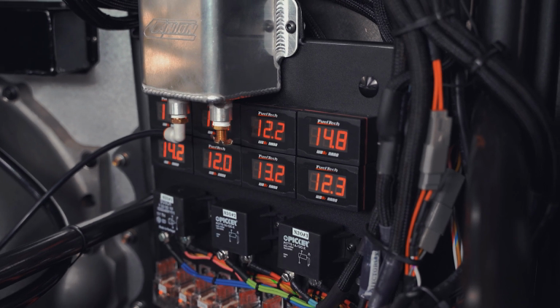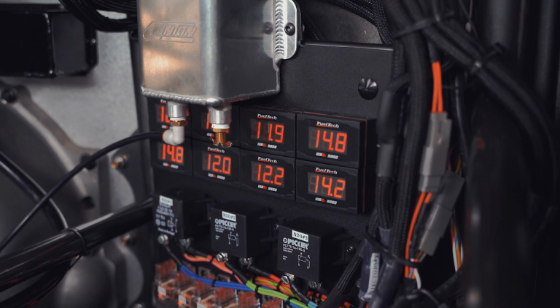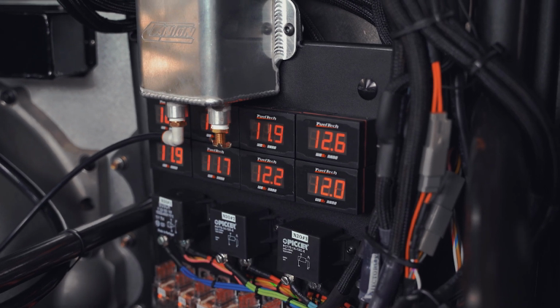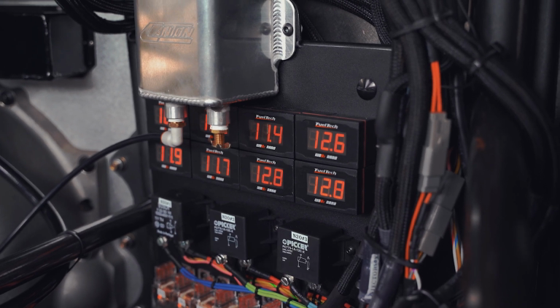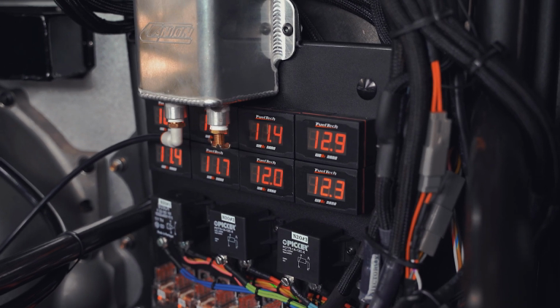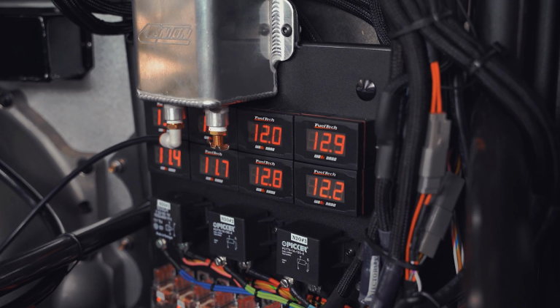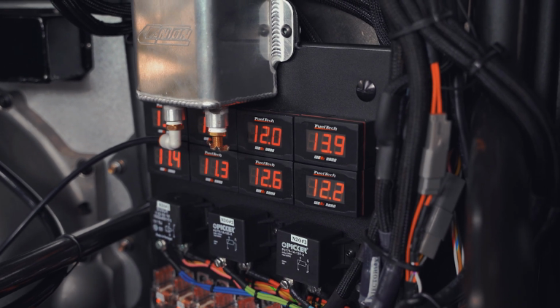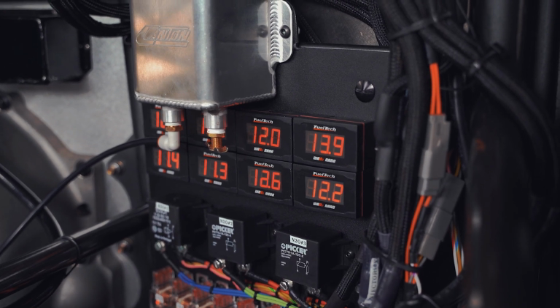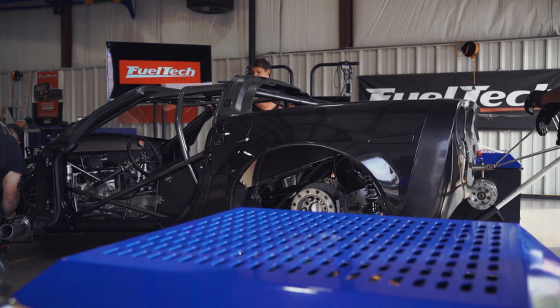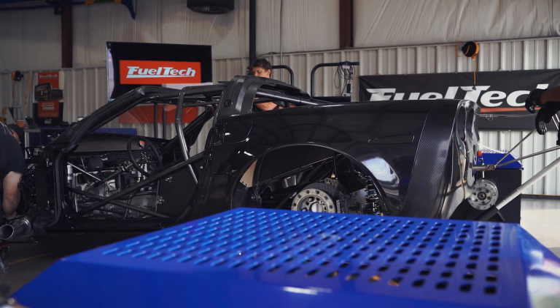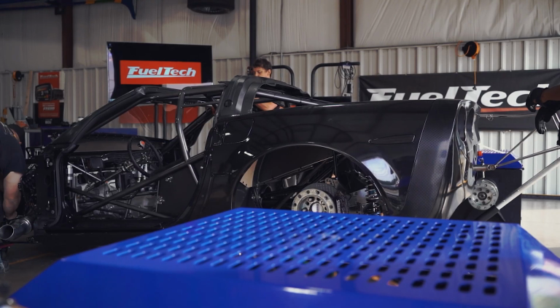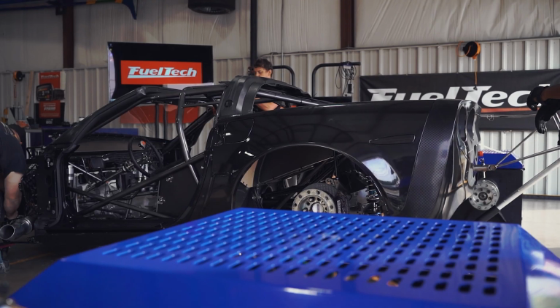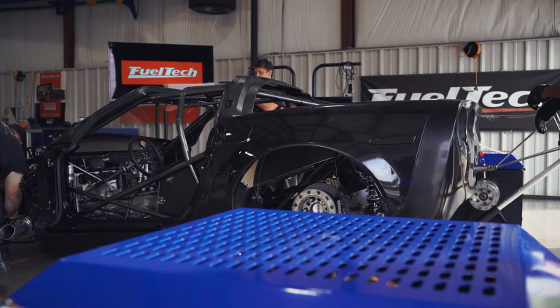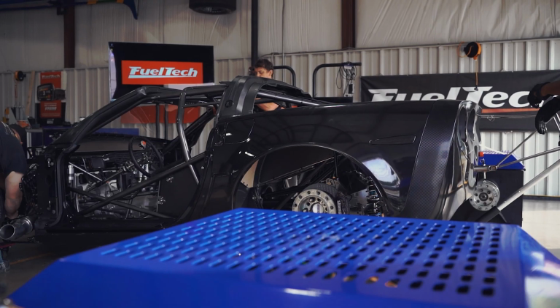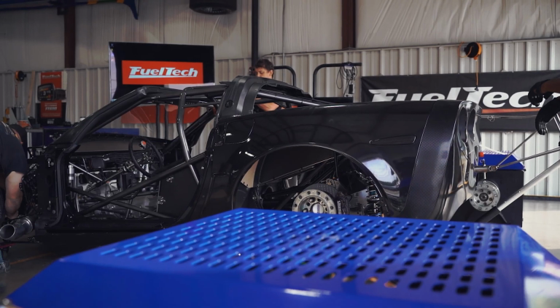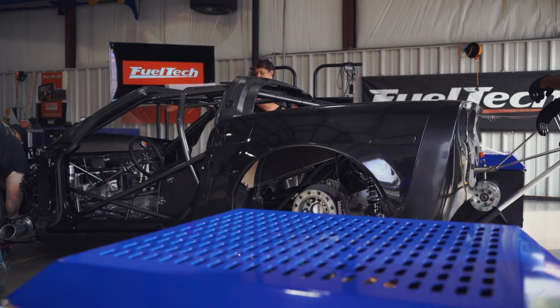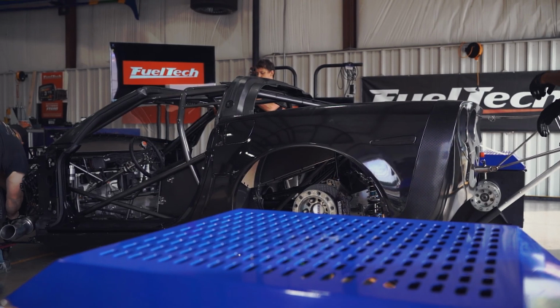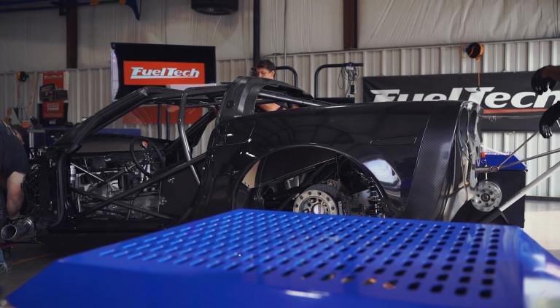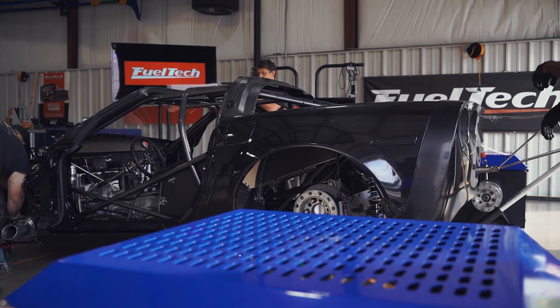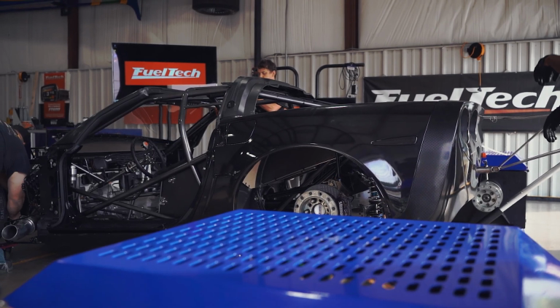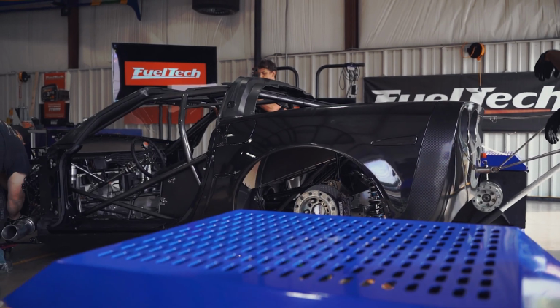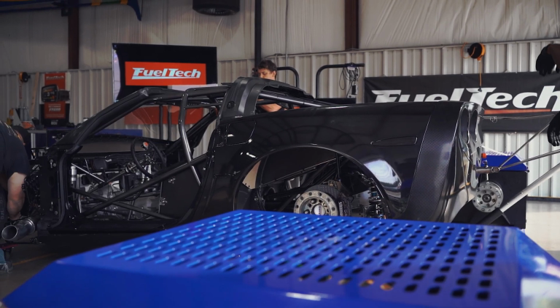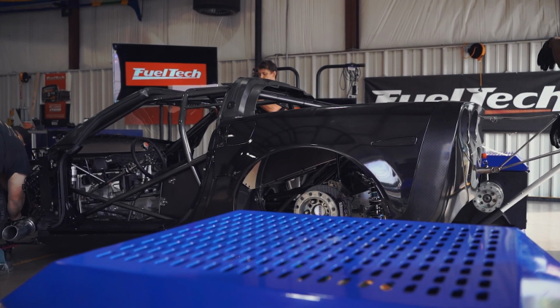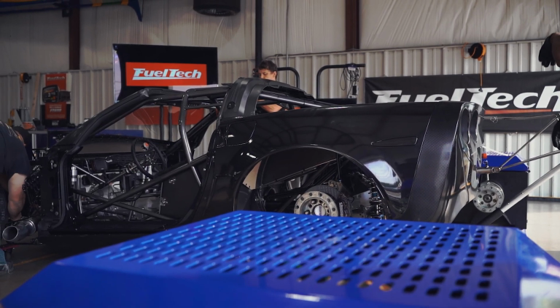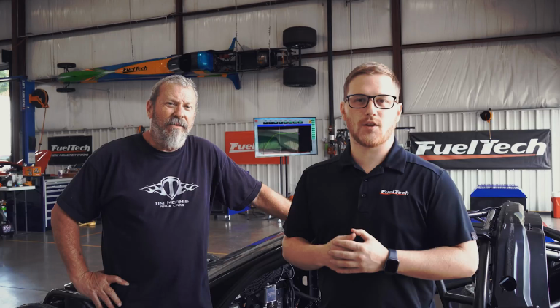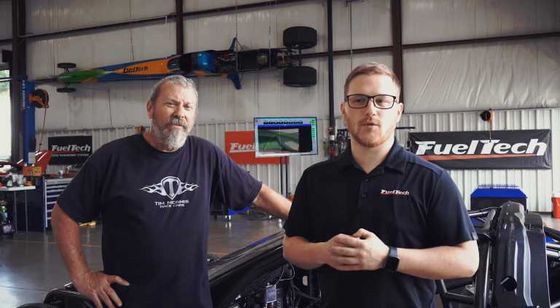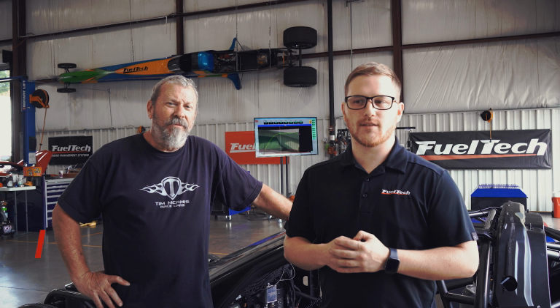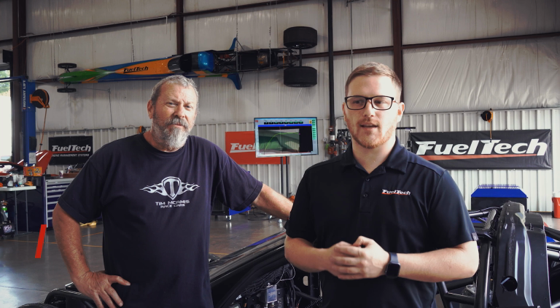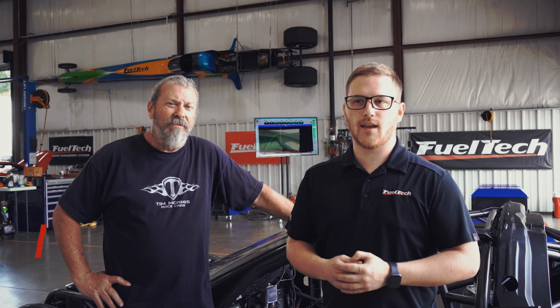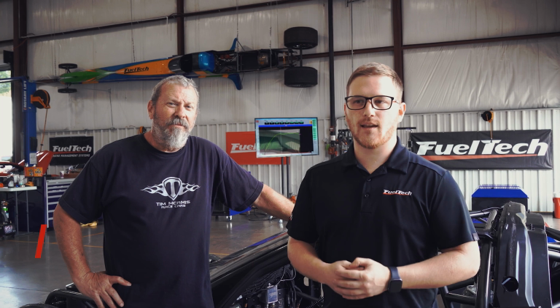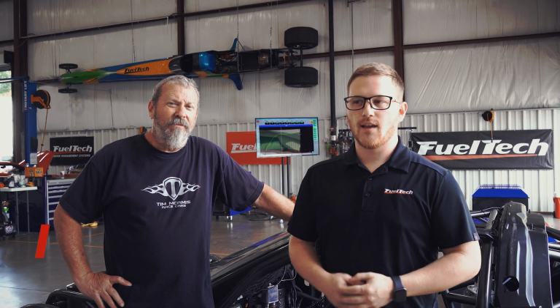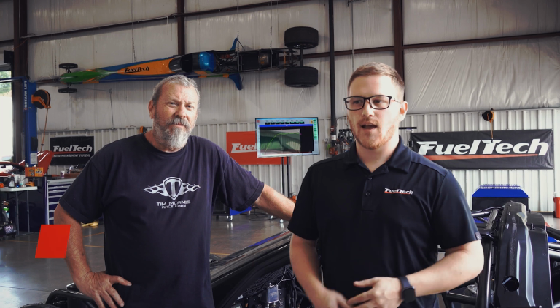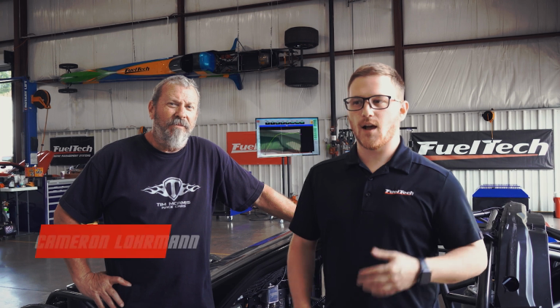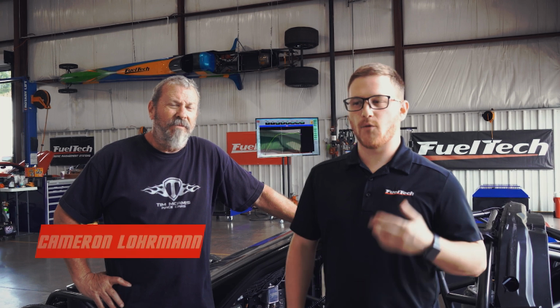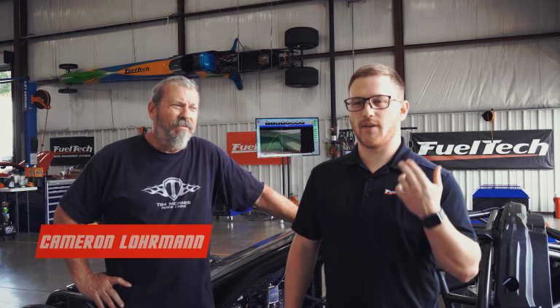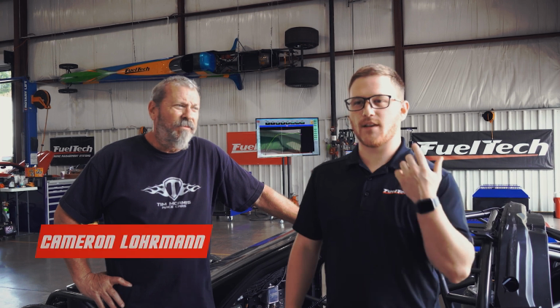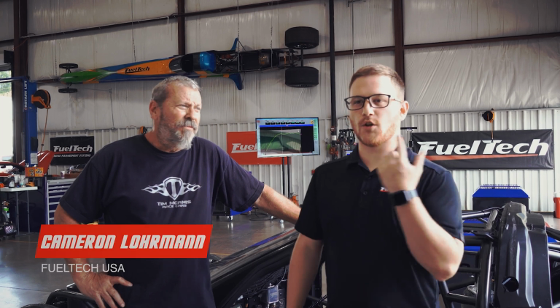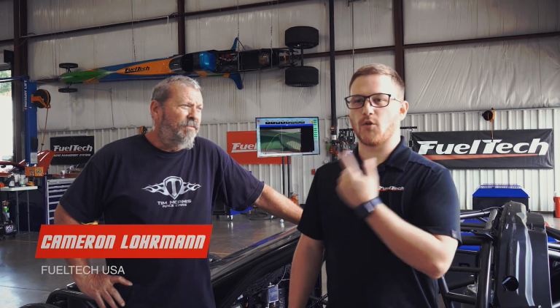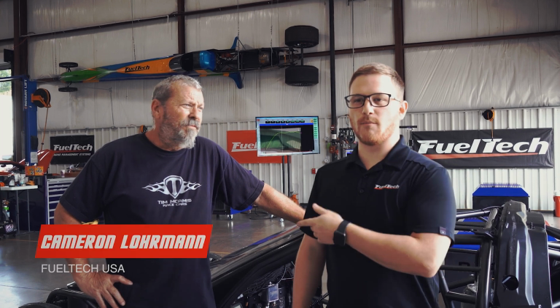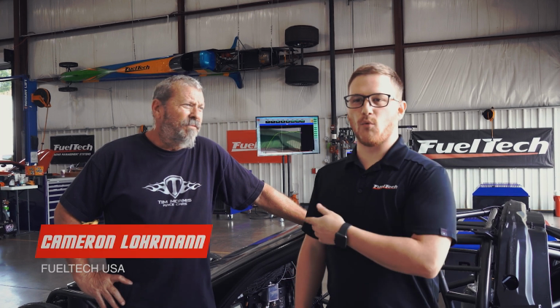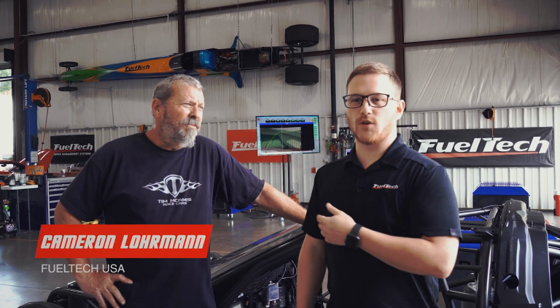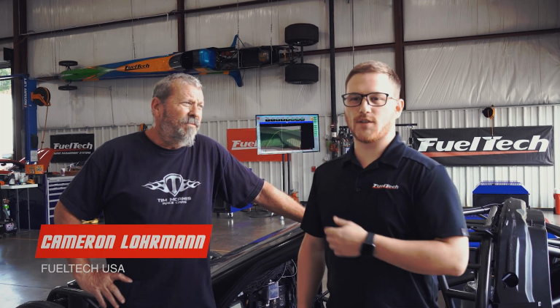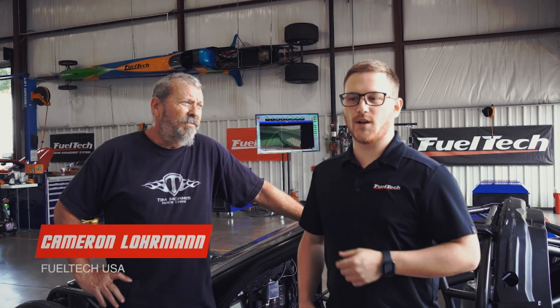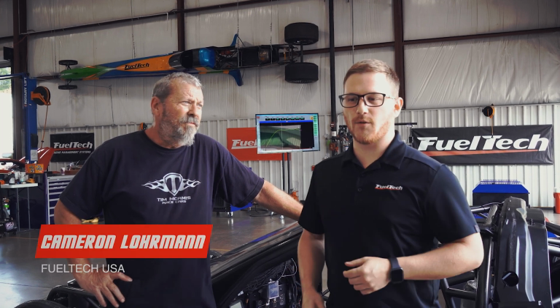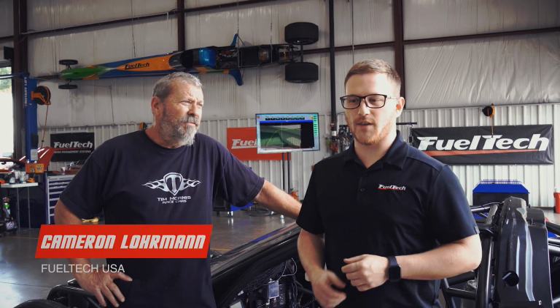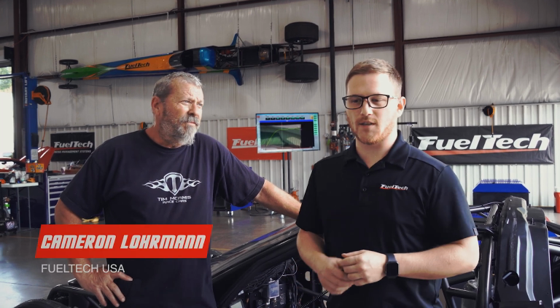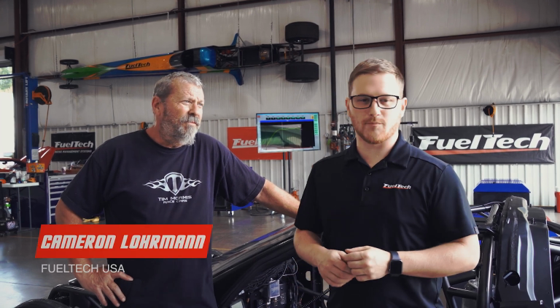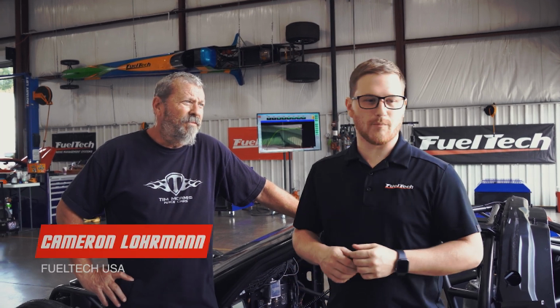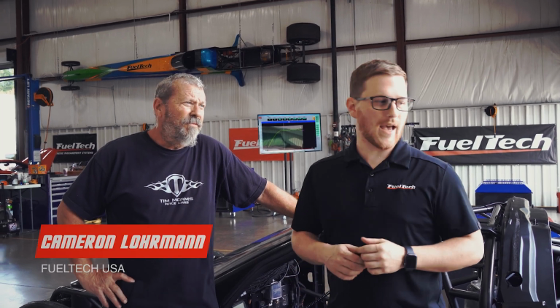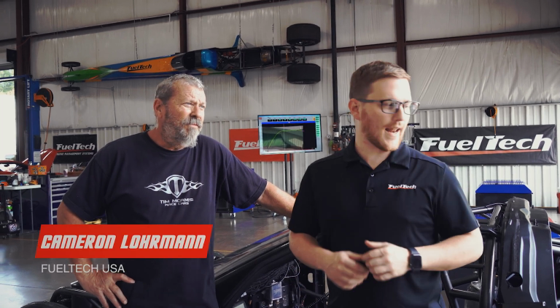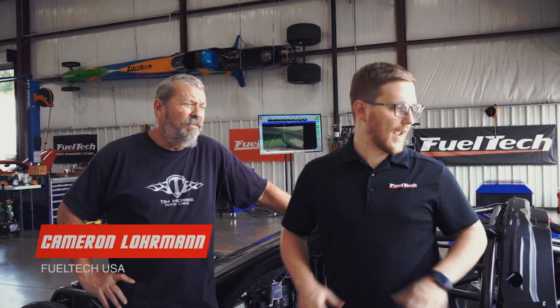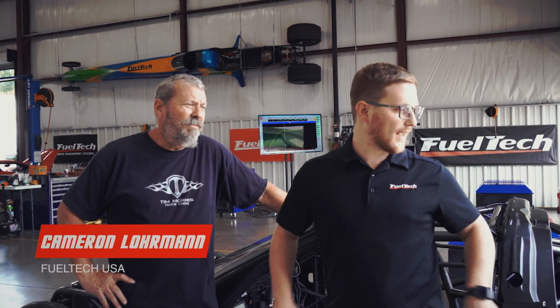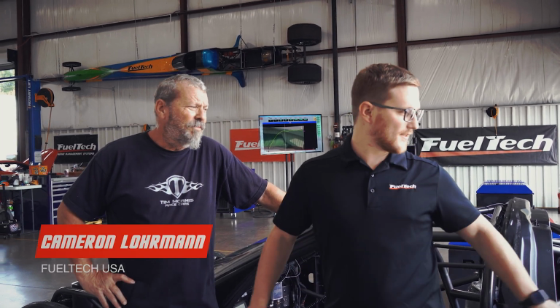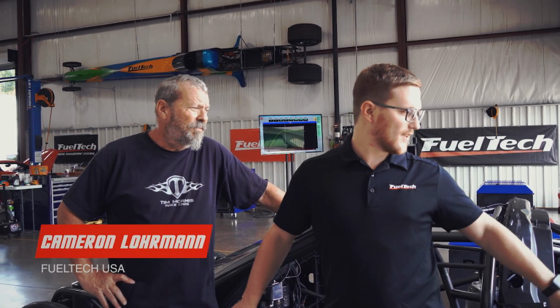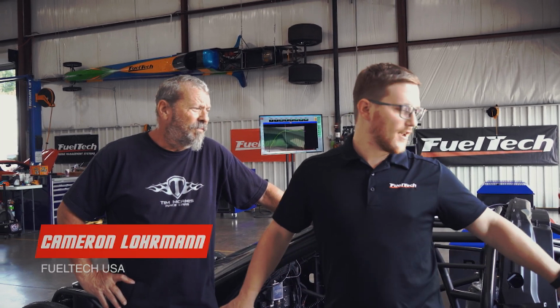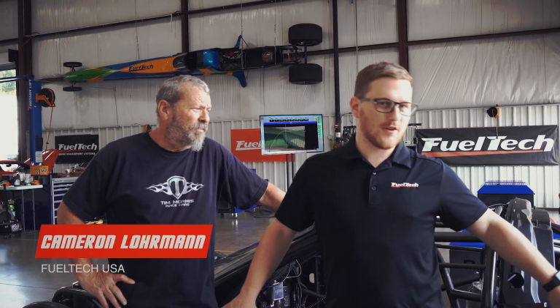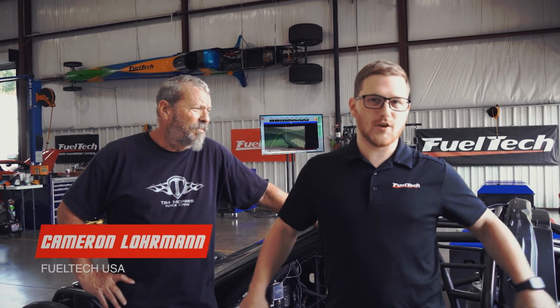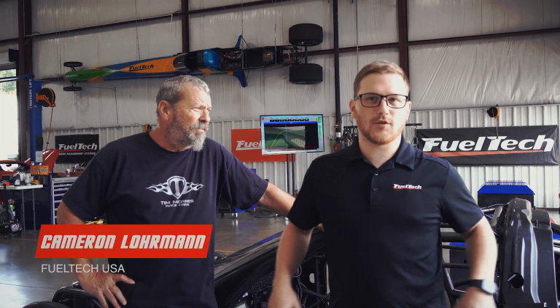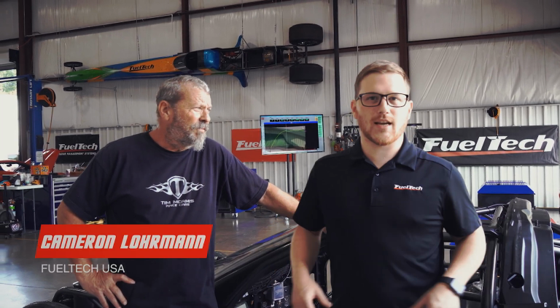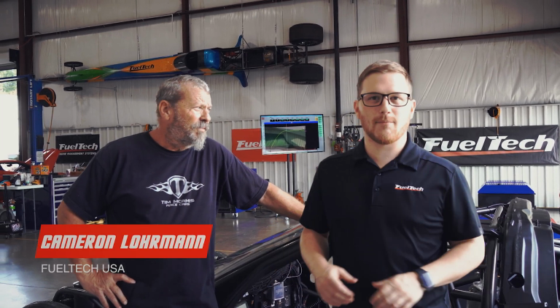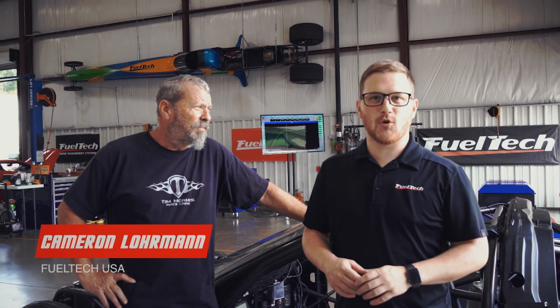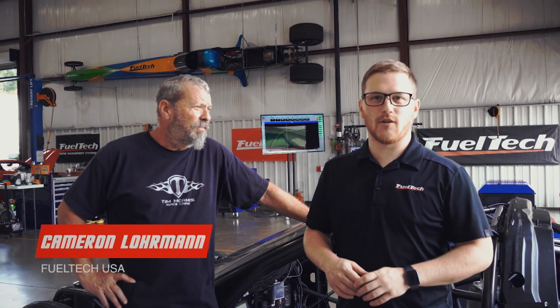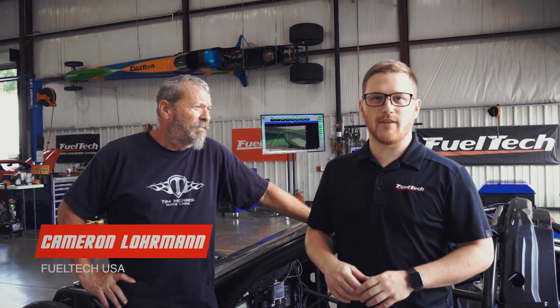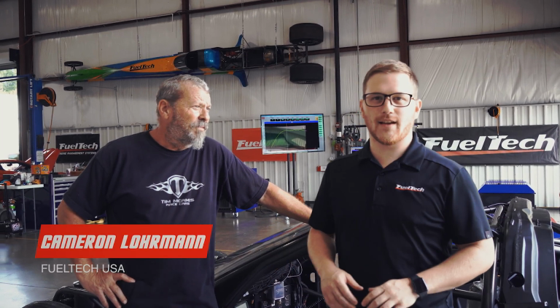What's up, guys? Cameron, tech support supervisor from FuelTechUSA. We've got Tony Morse here with his badass no-time Corvette.